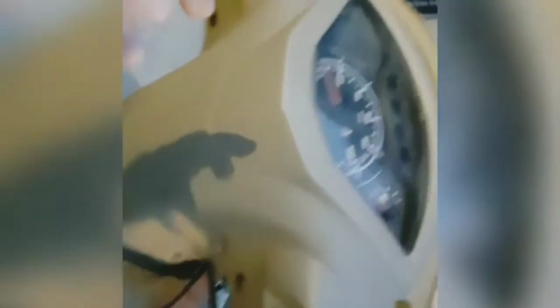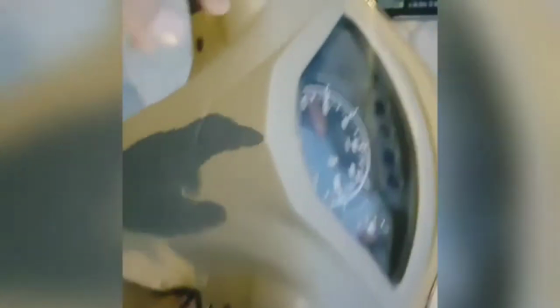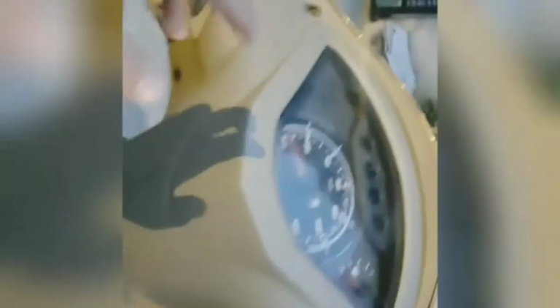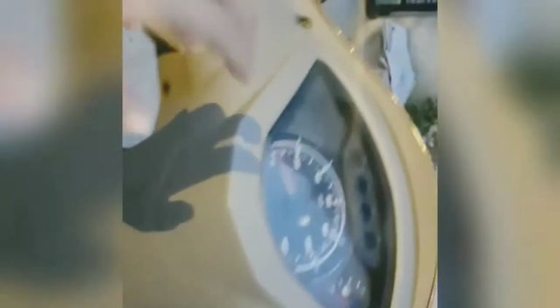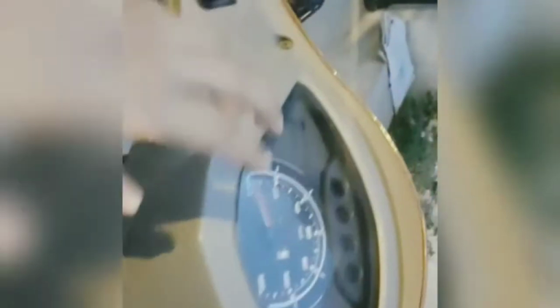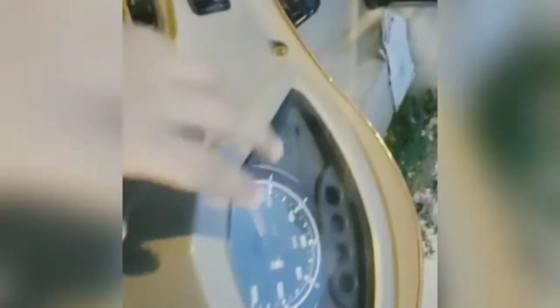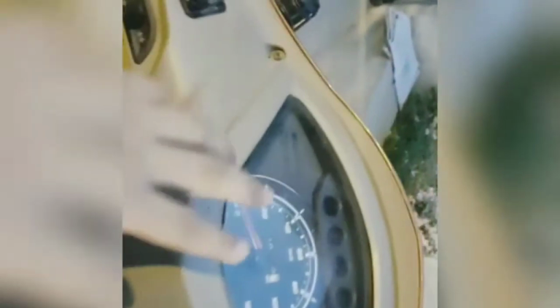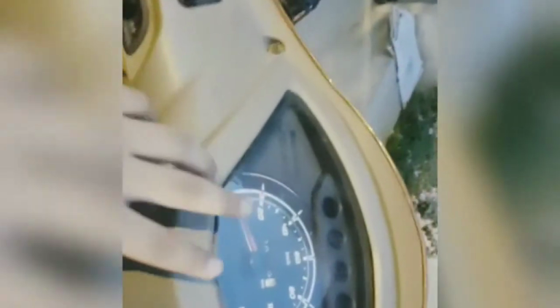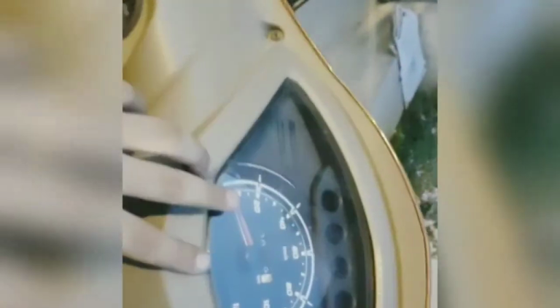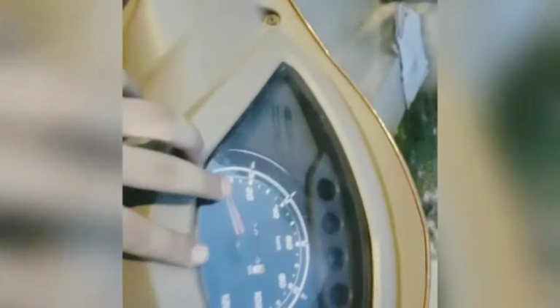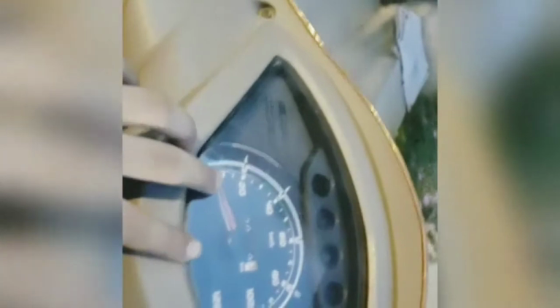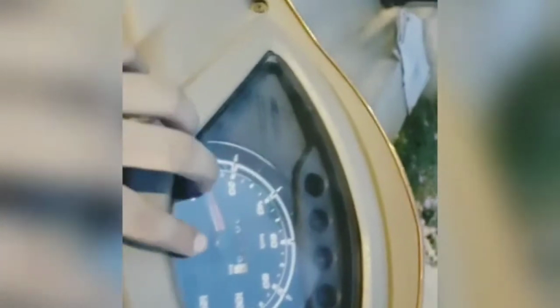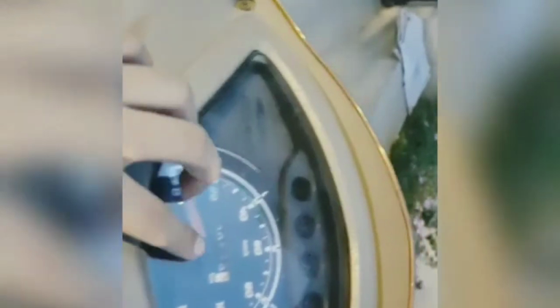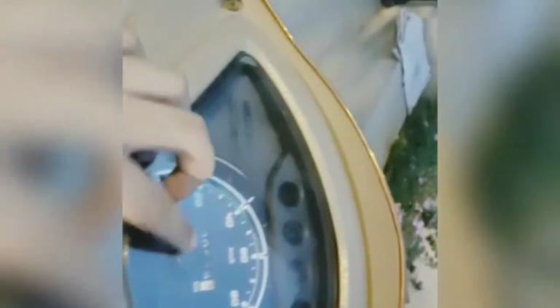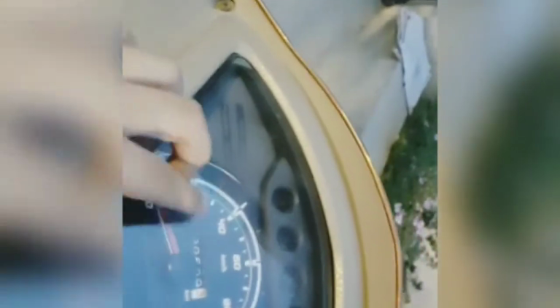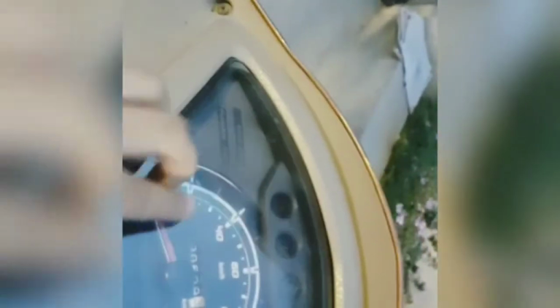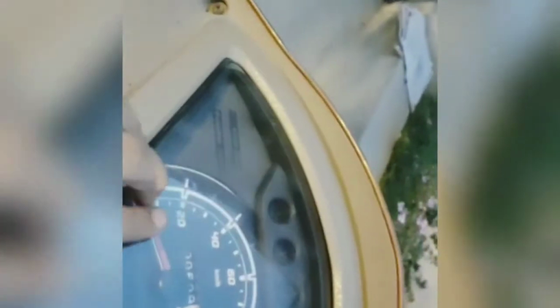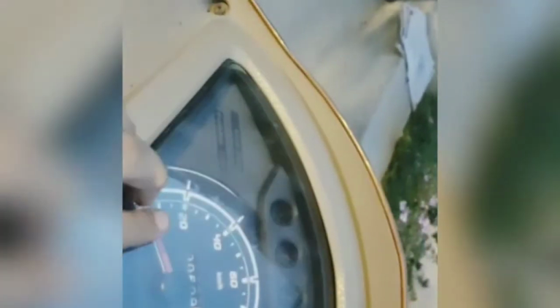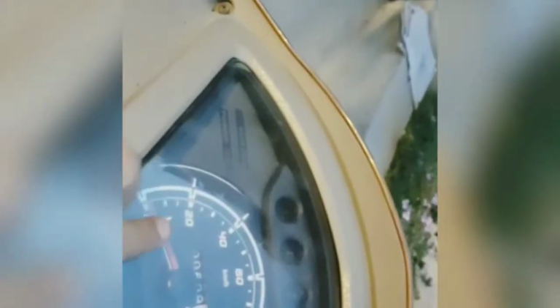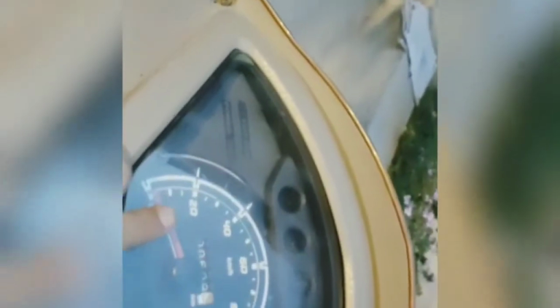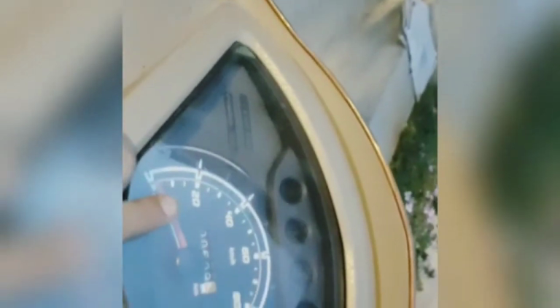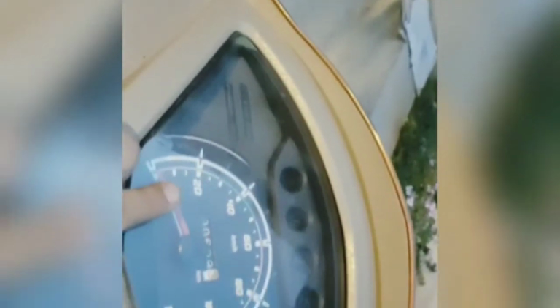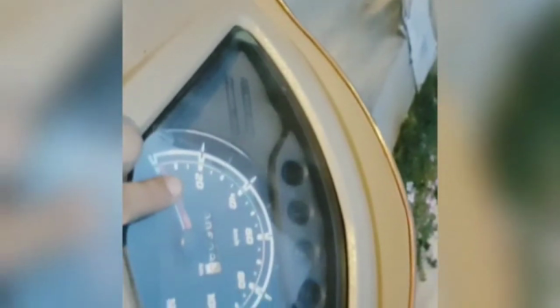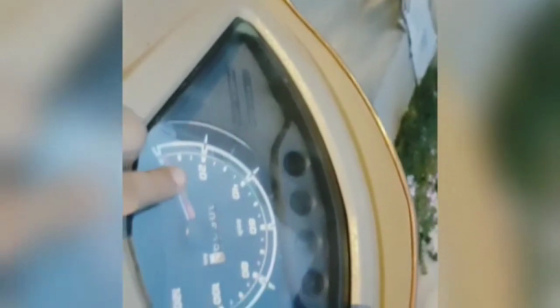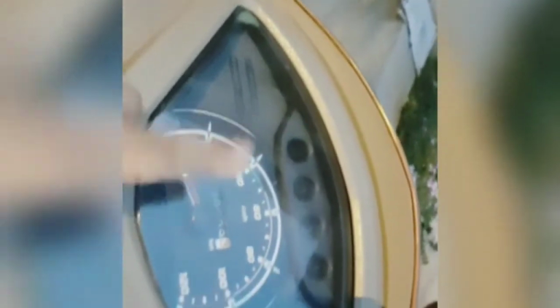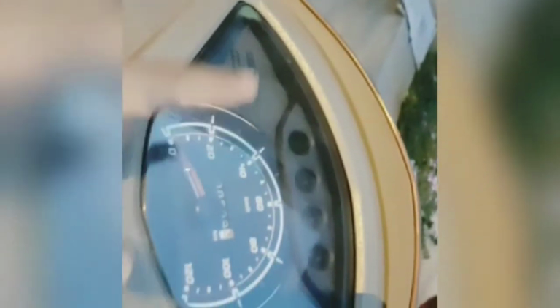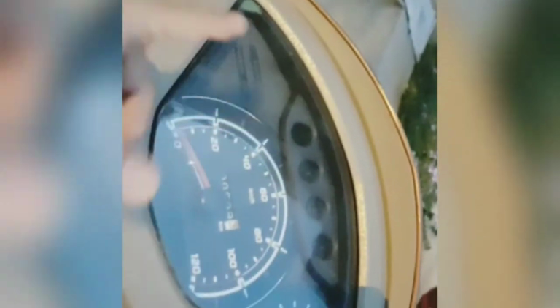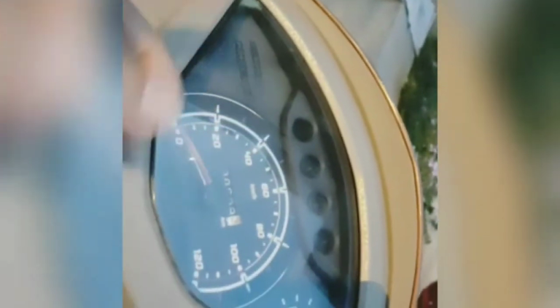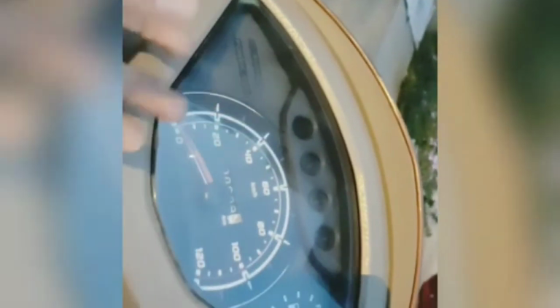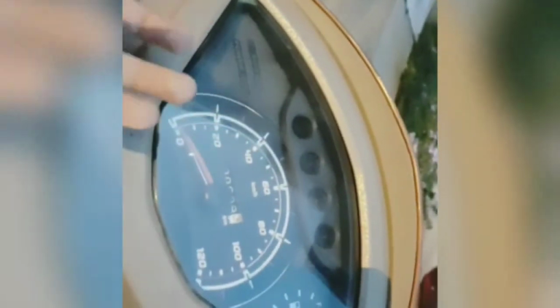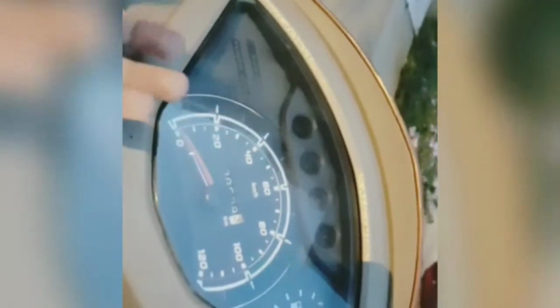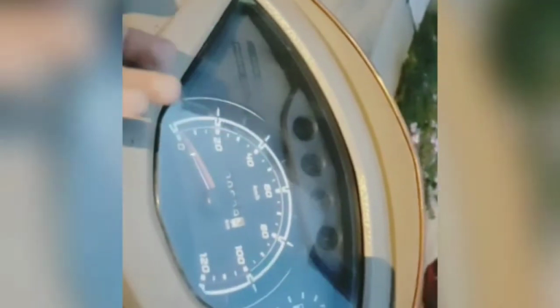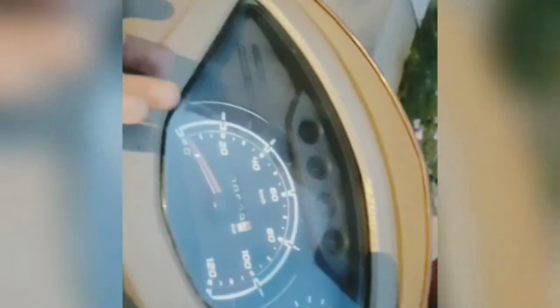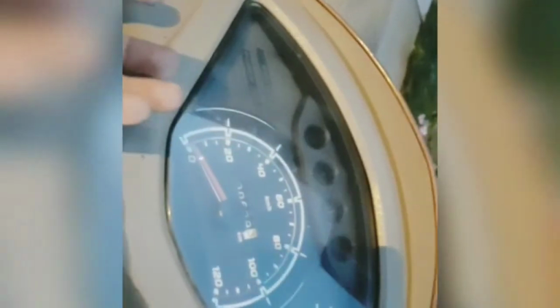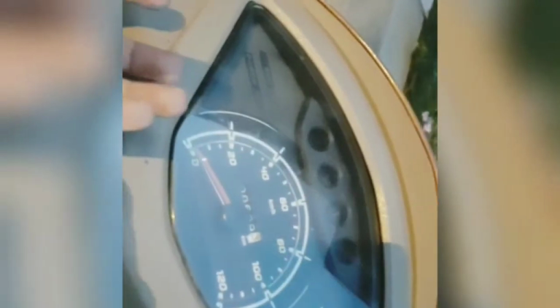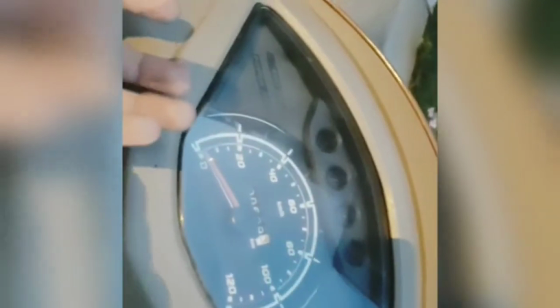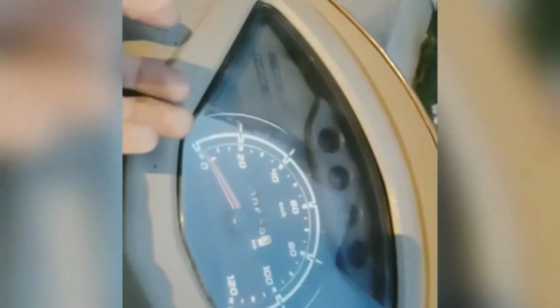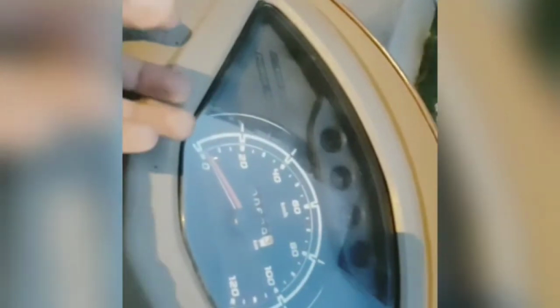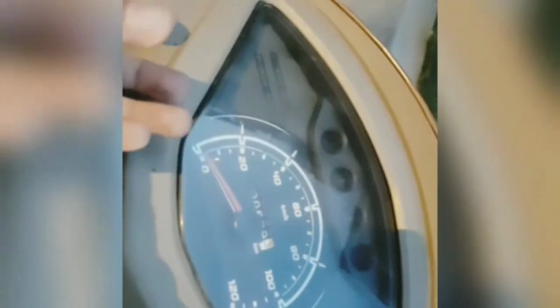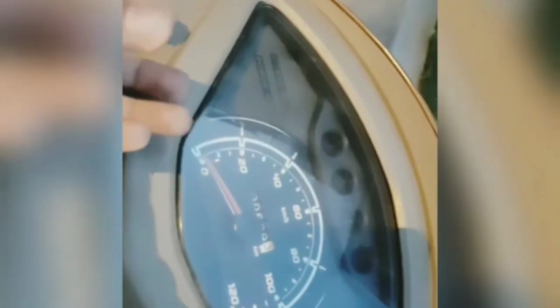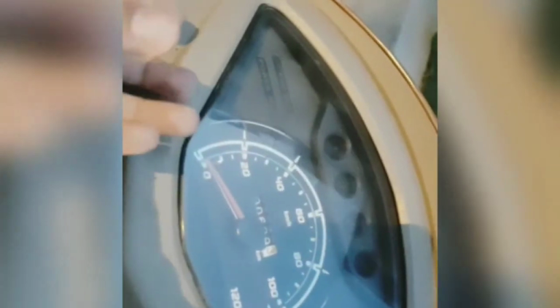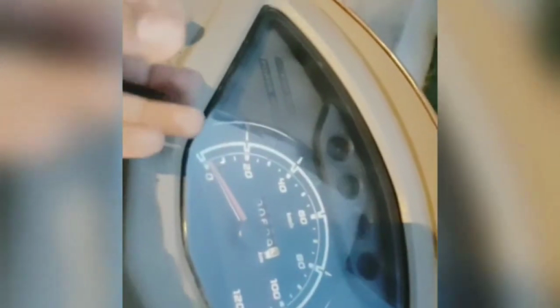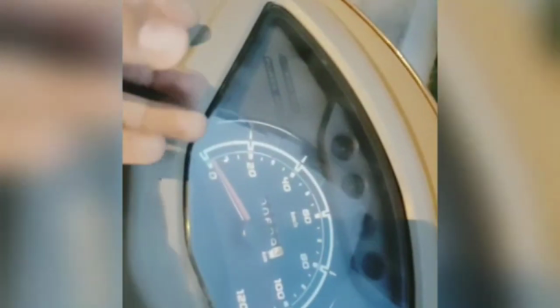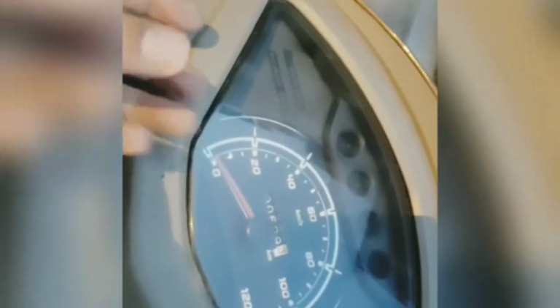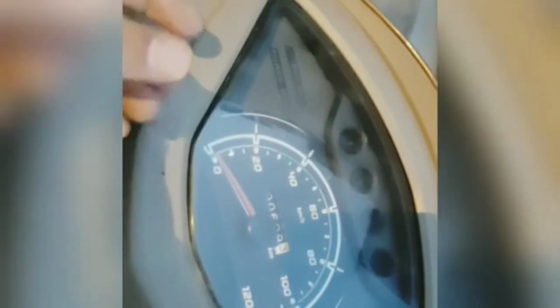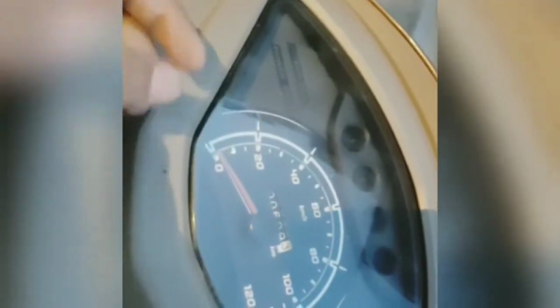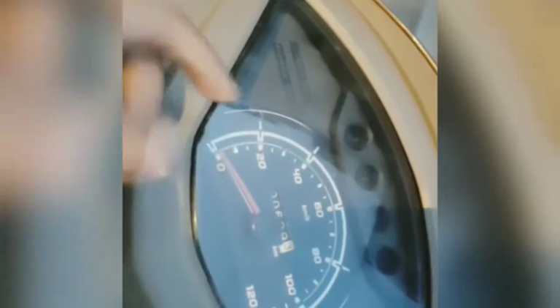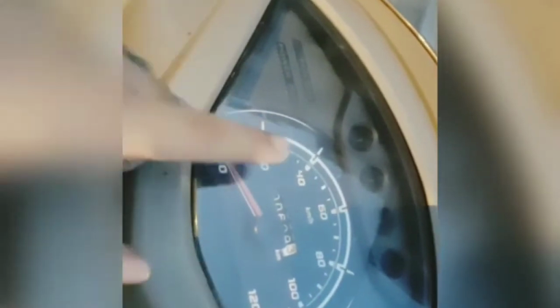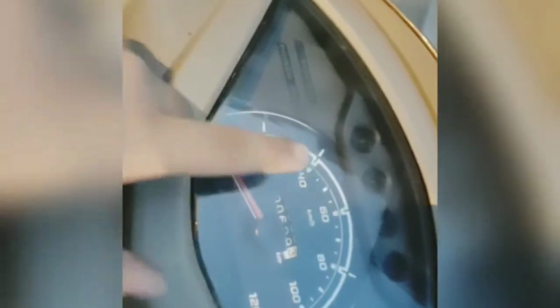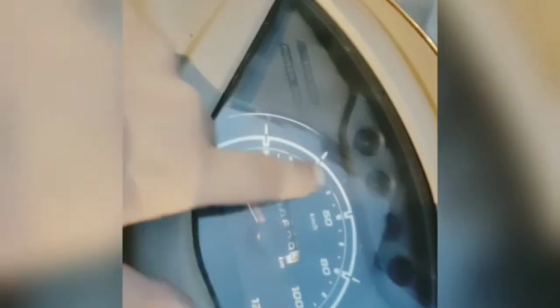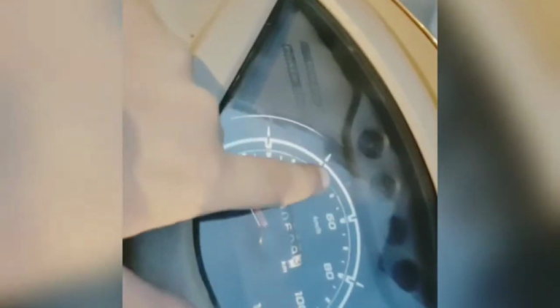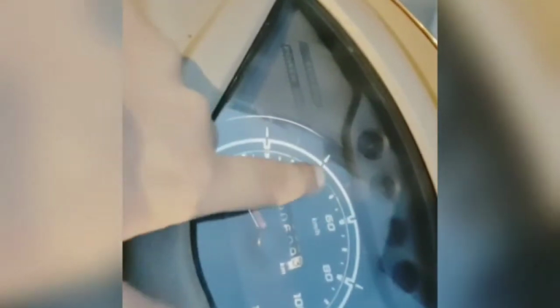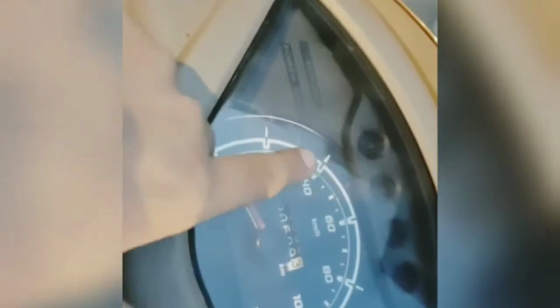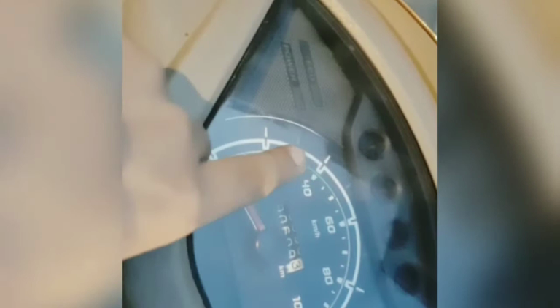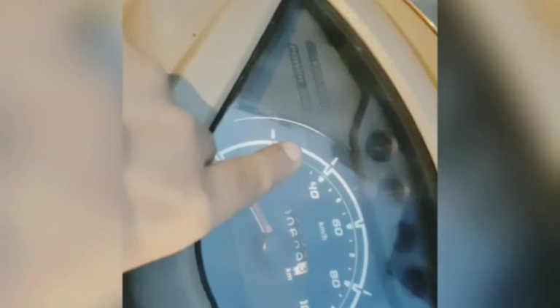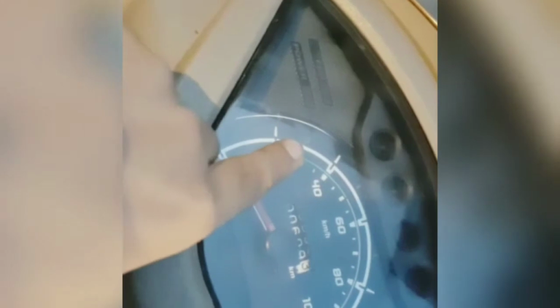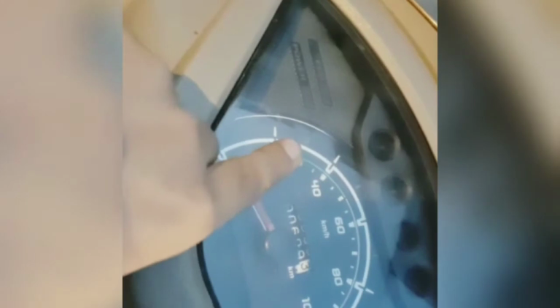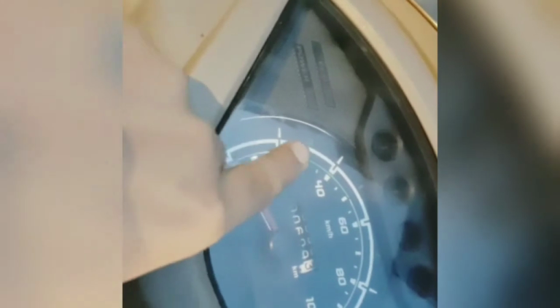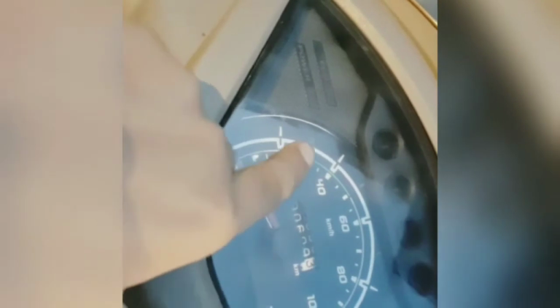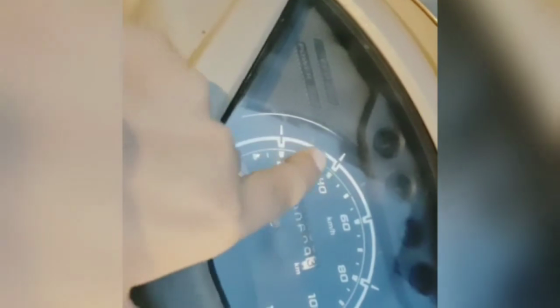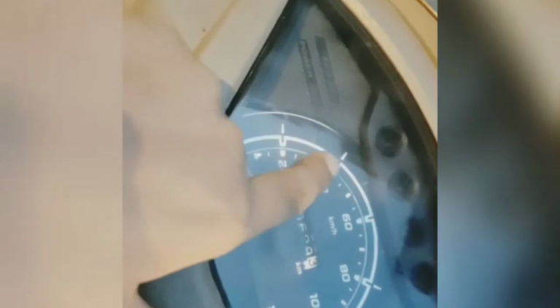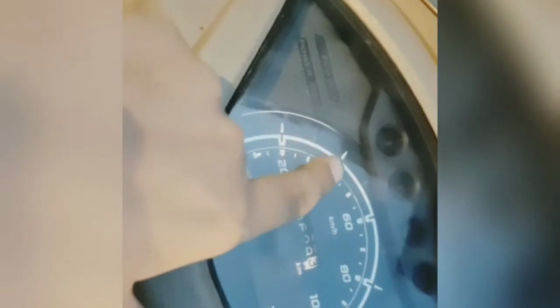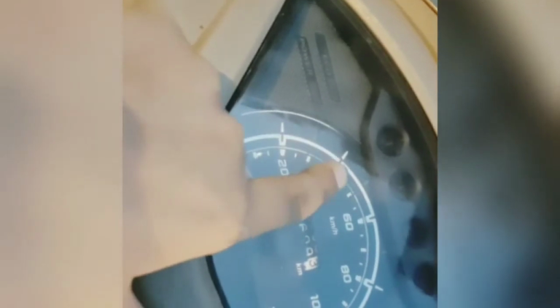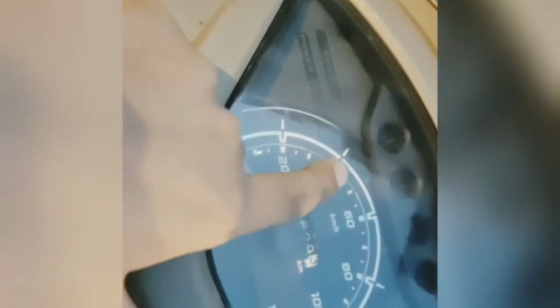This is the speedometer. You will not get a digital speedometer. And you will see this green line.